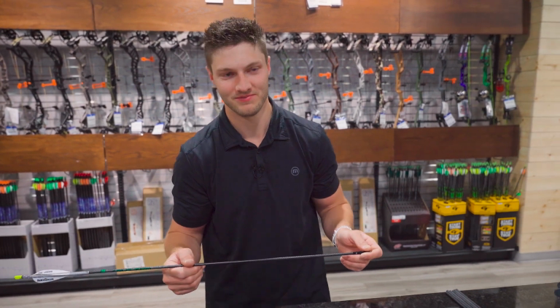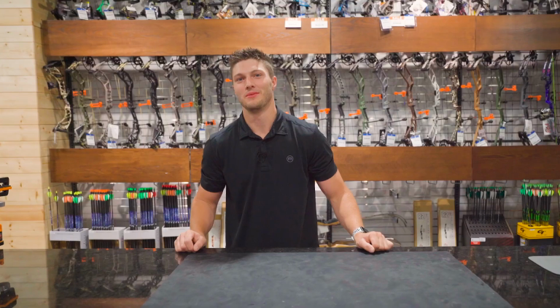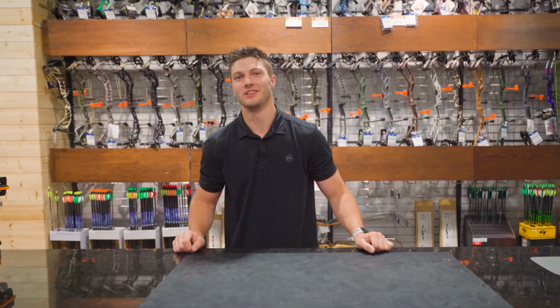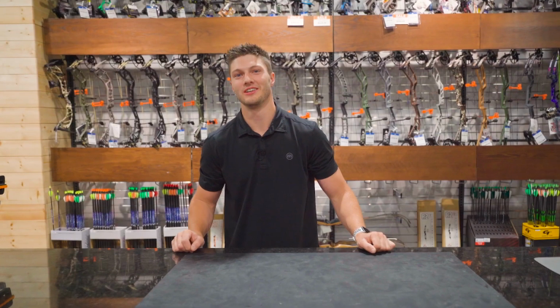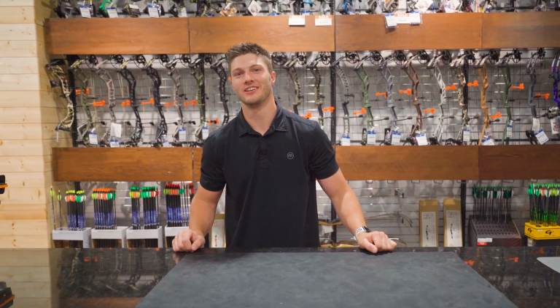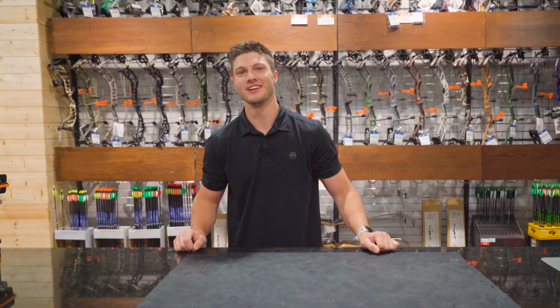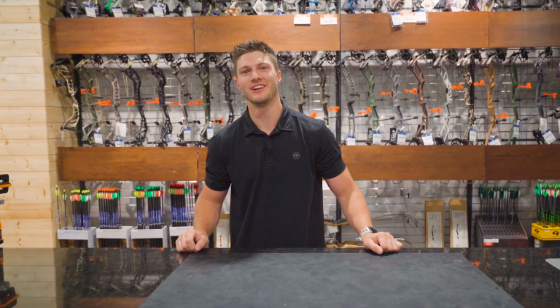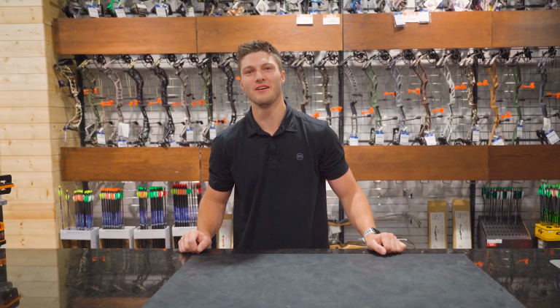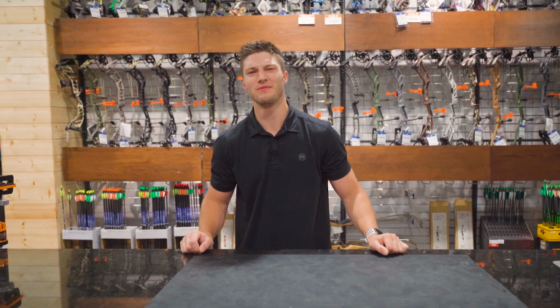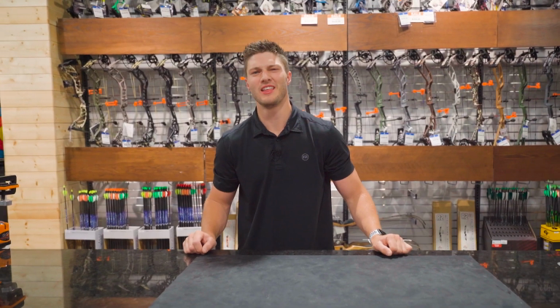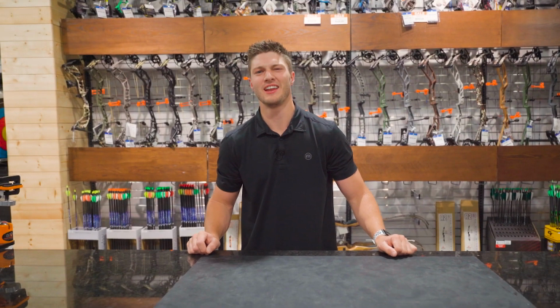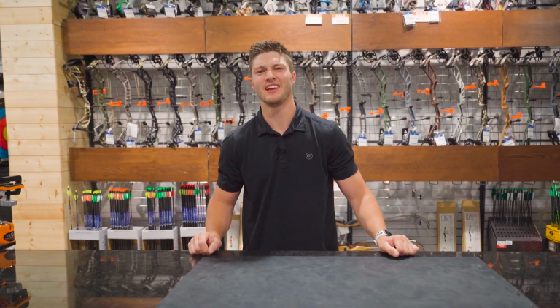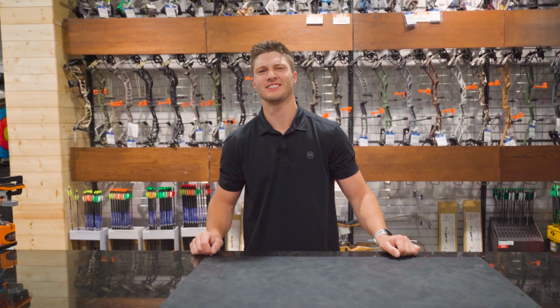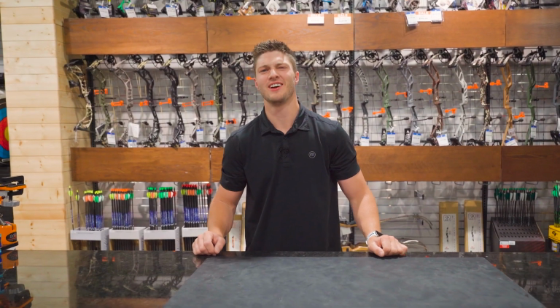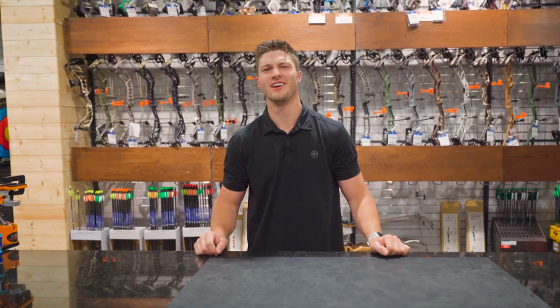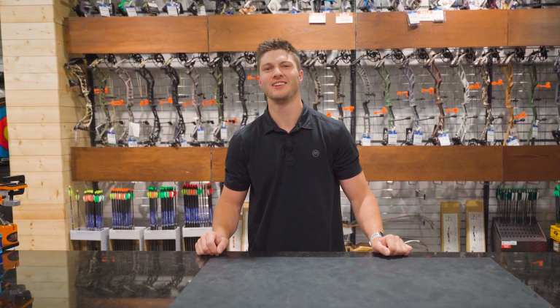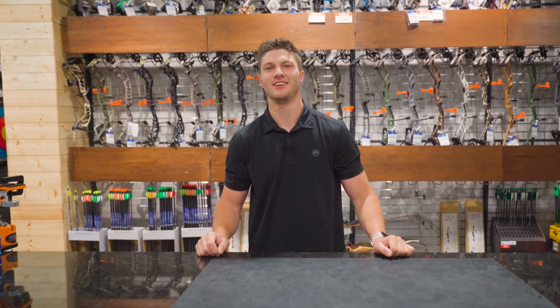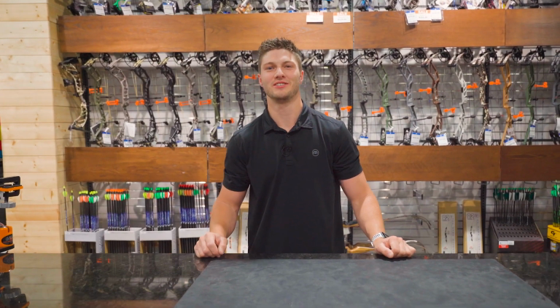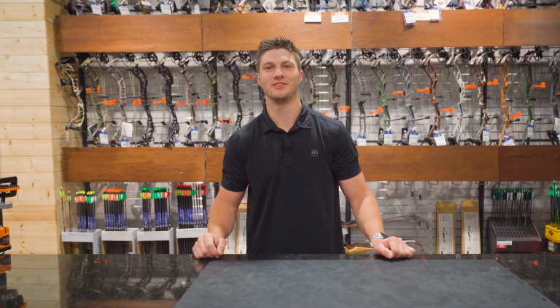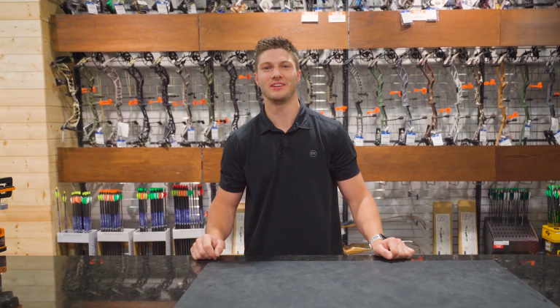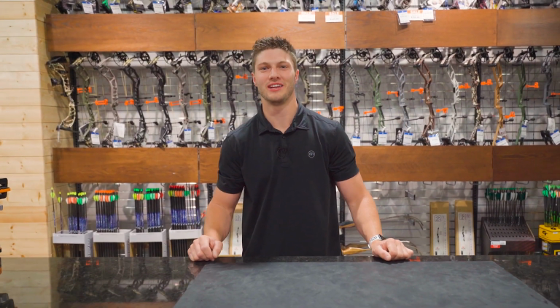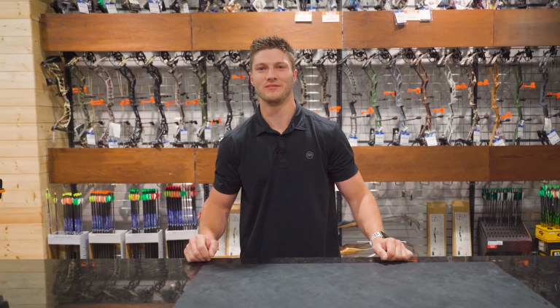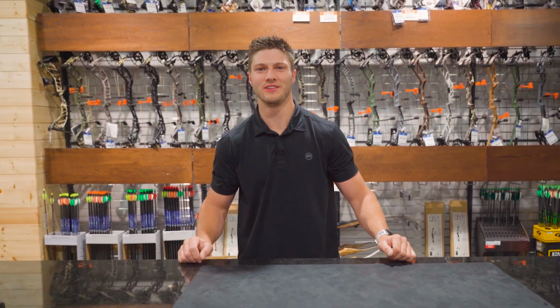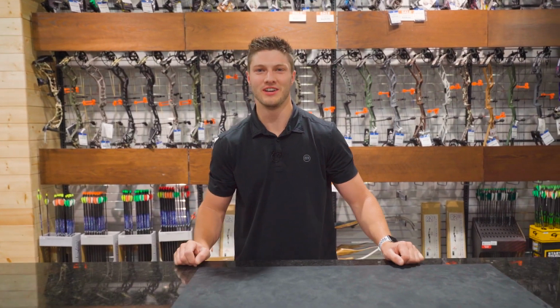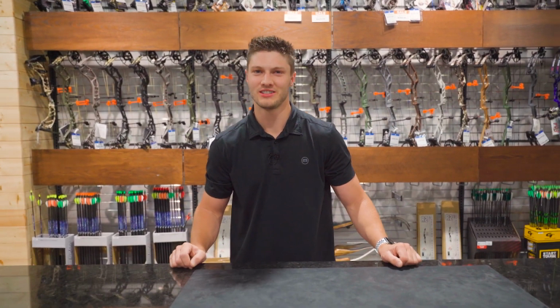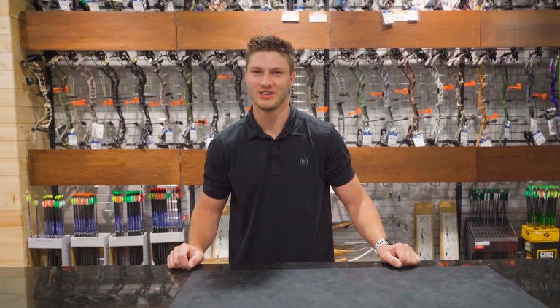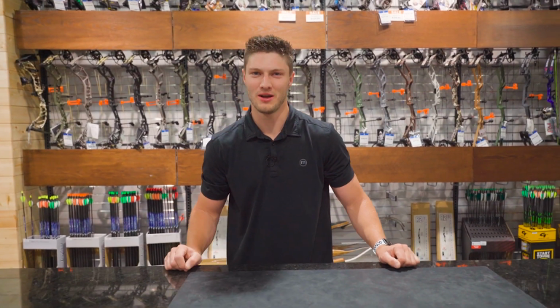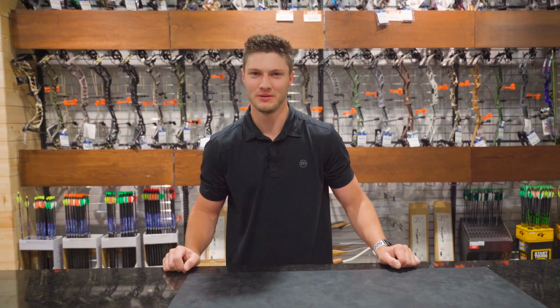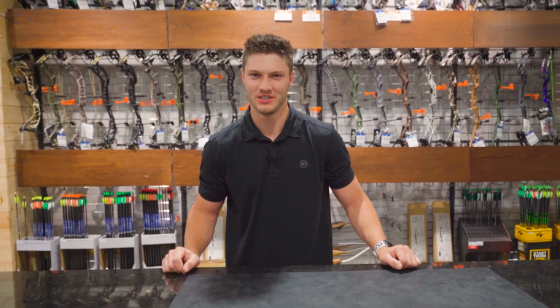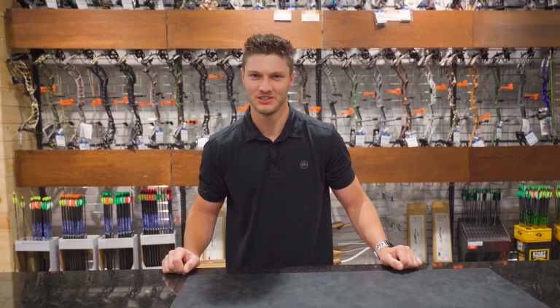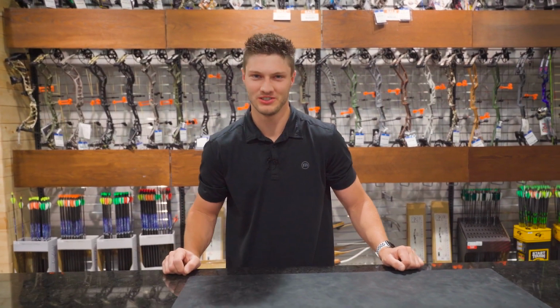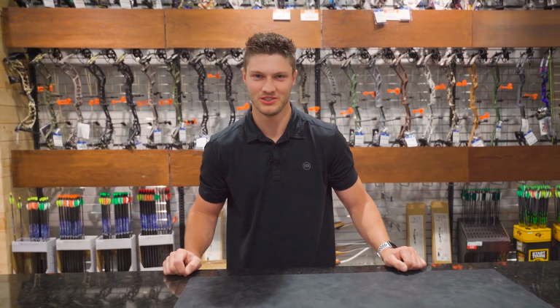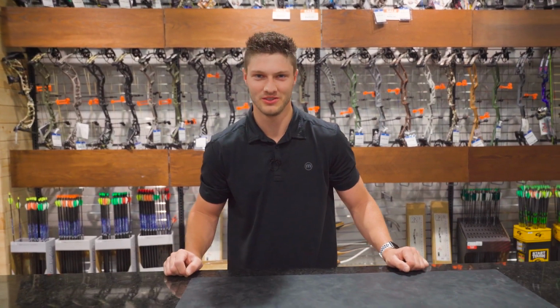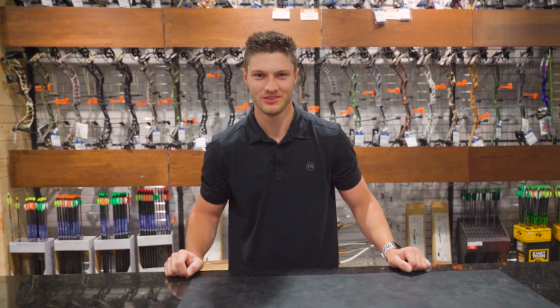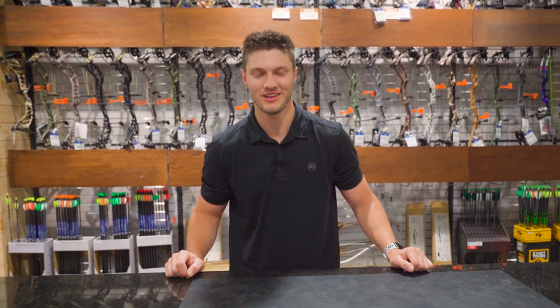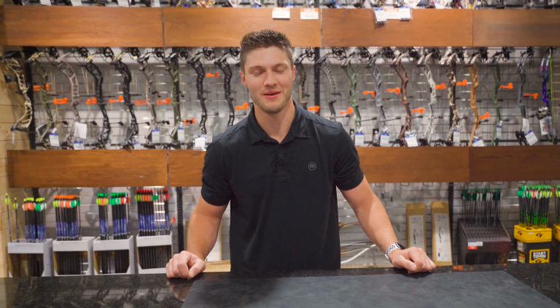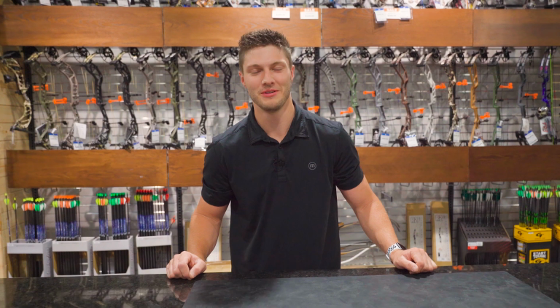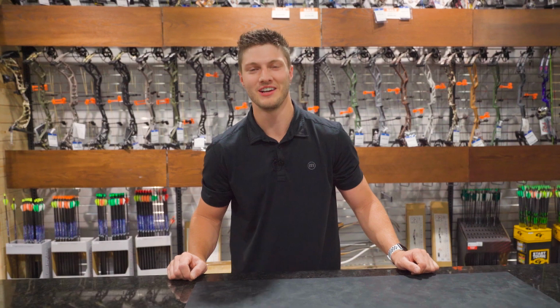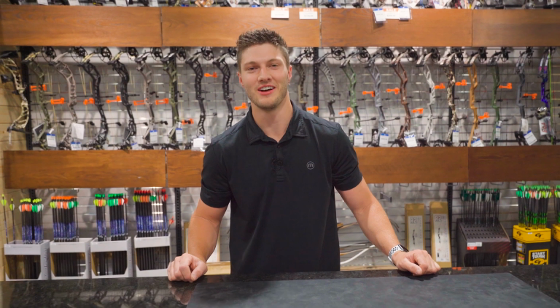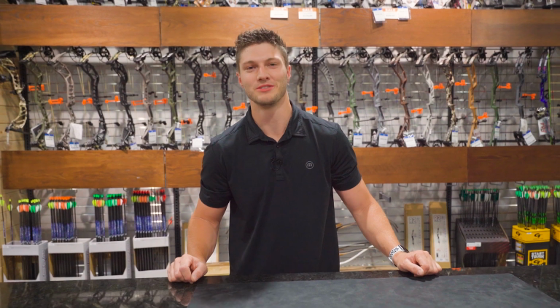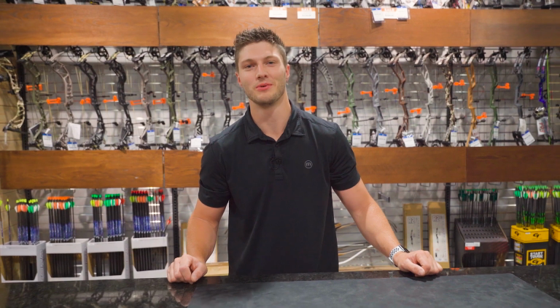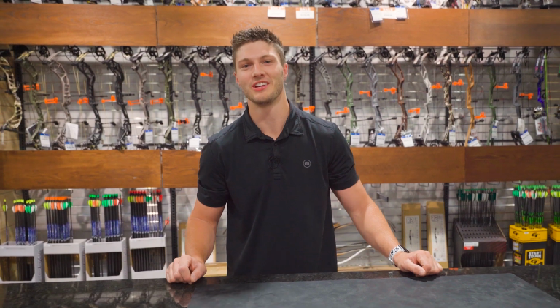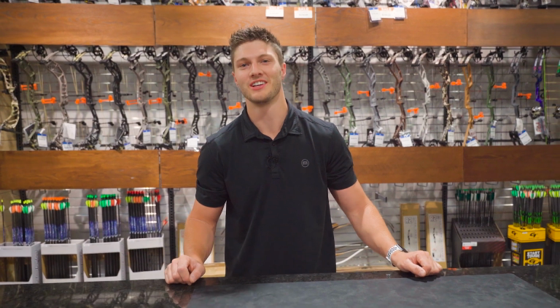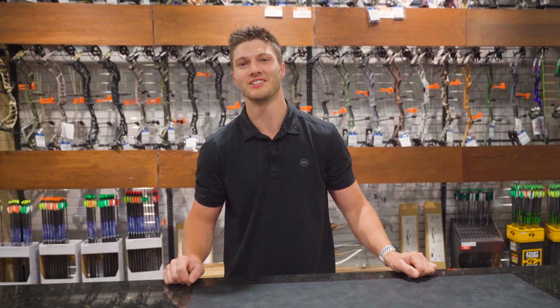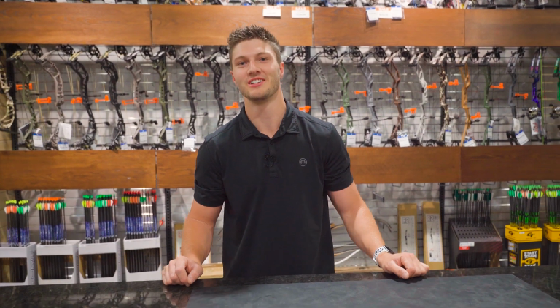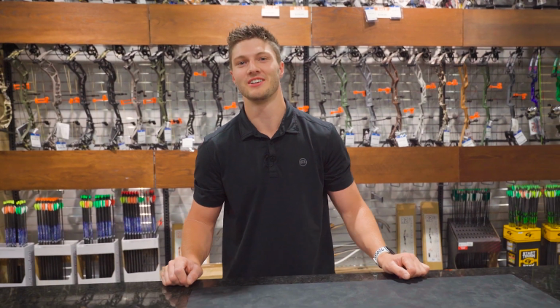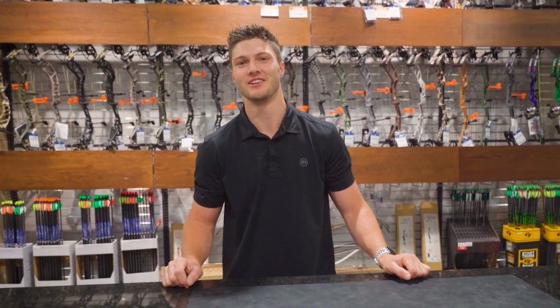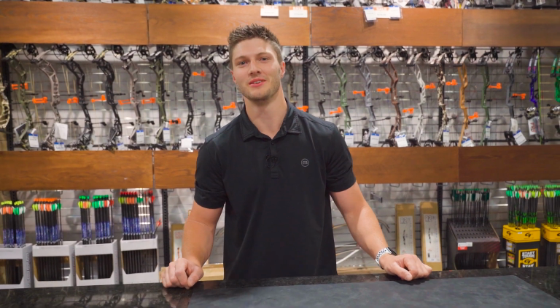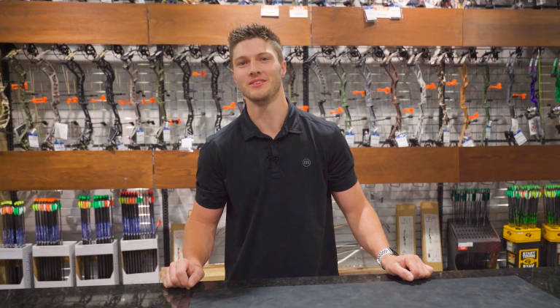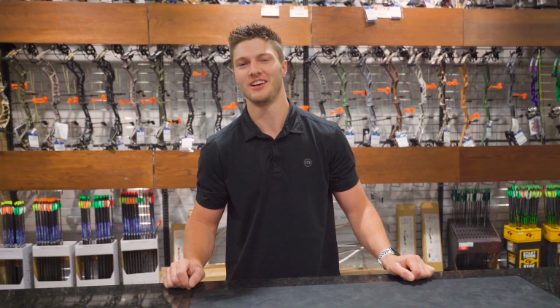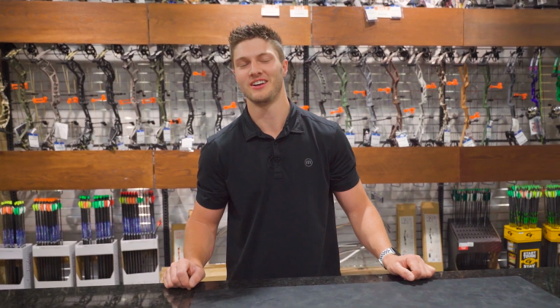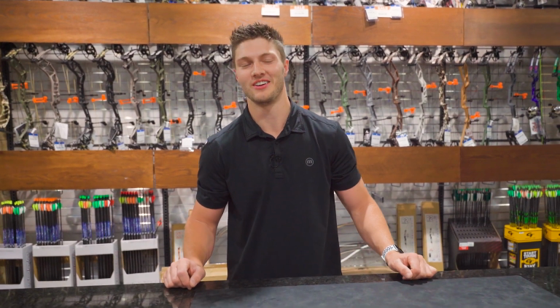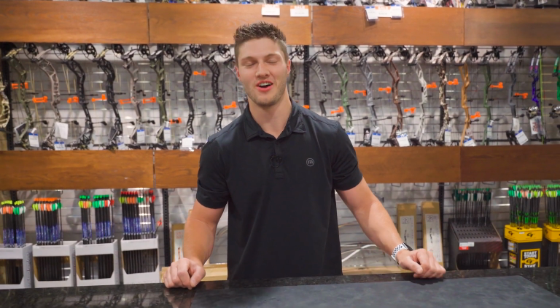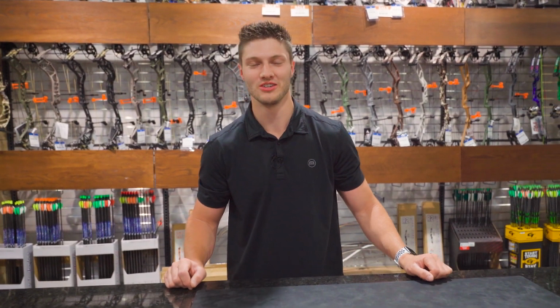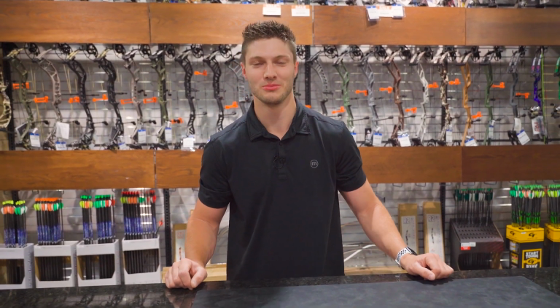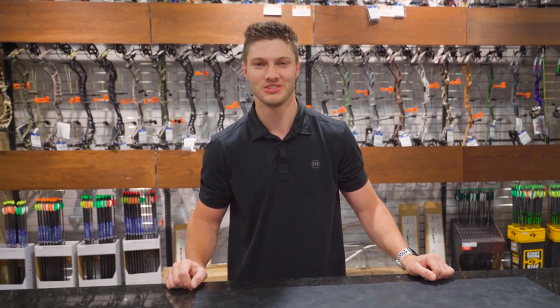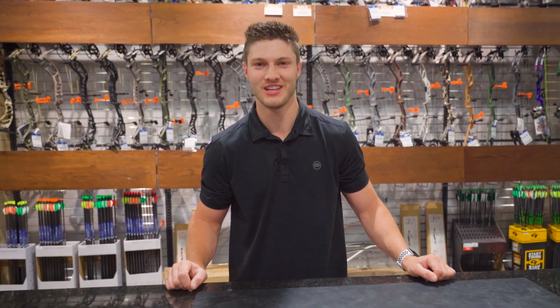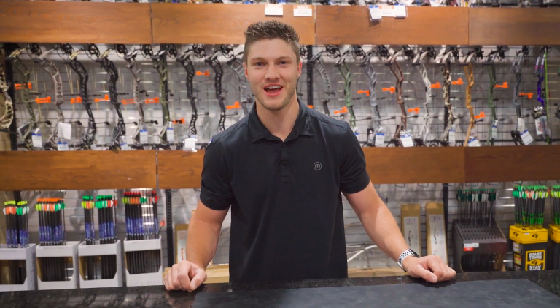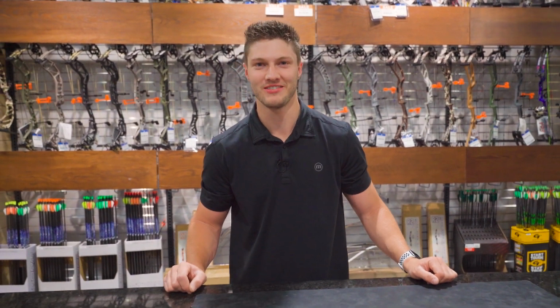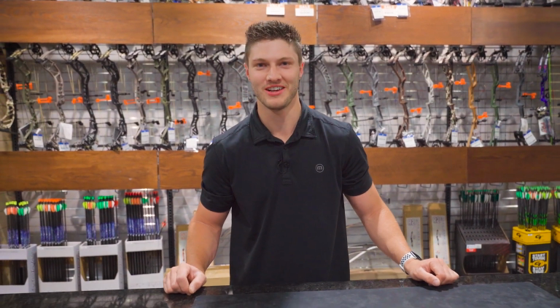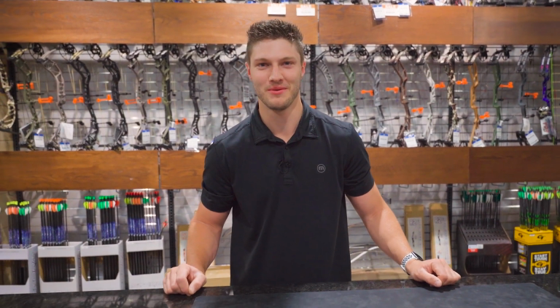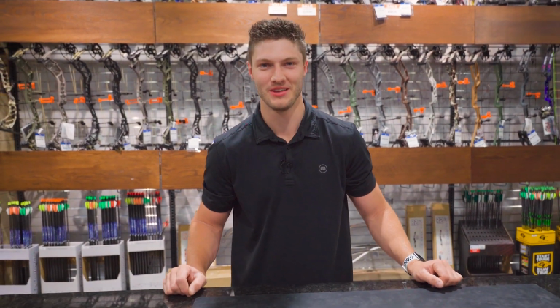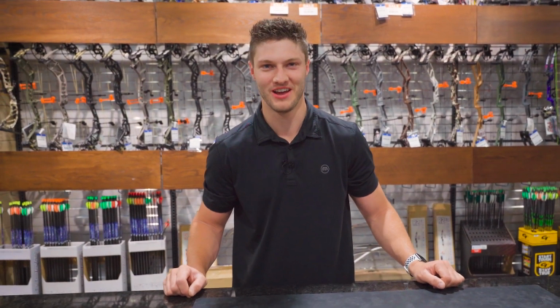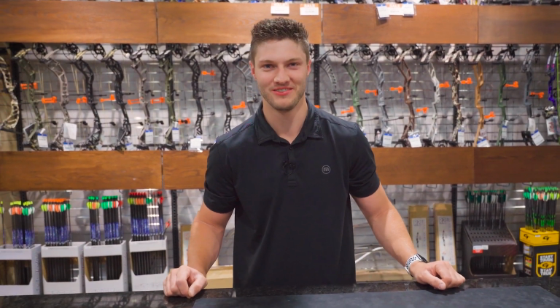Whether you're gearing up for that next hunt or tuning in for your next competition shoot, come in to a sporting goods store near you and our knowledgeable staff can help you out.